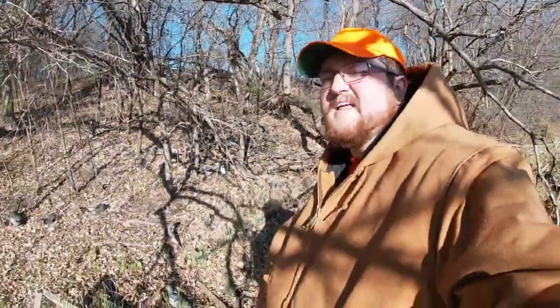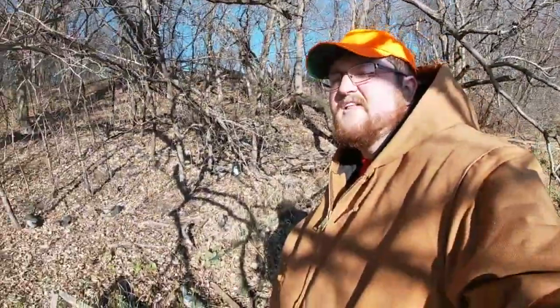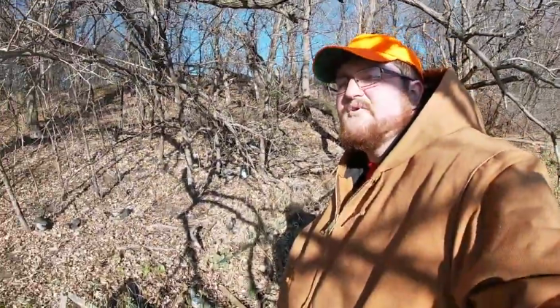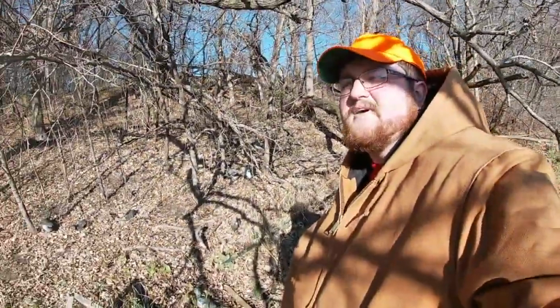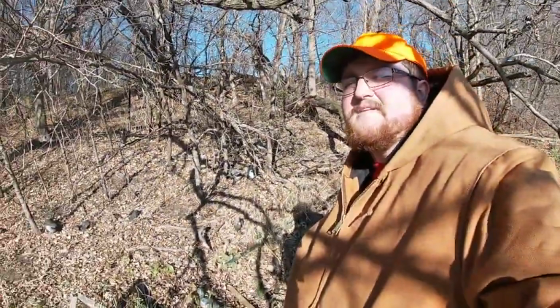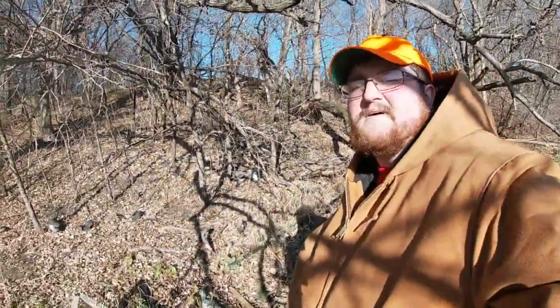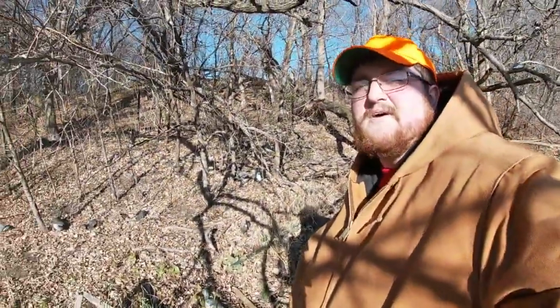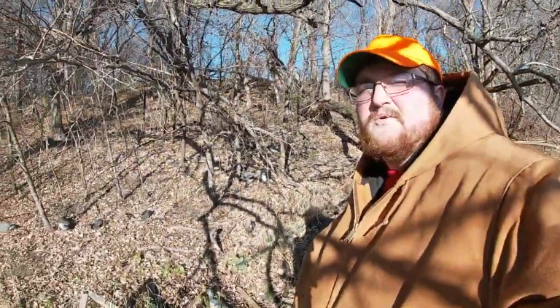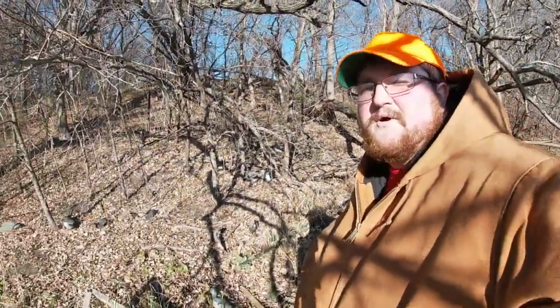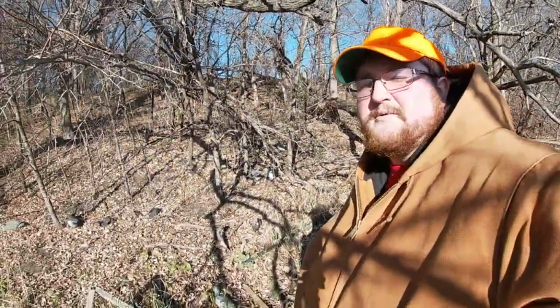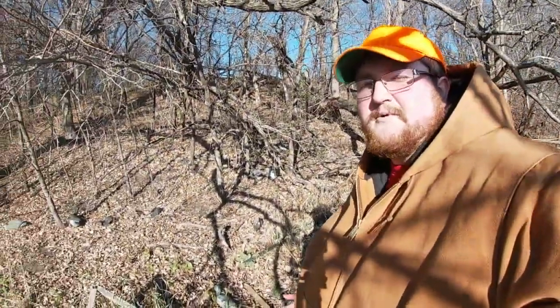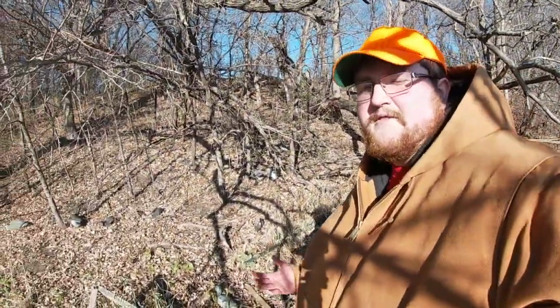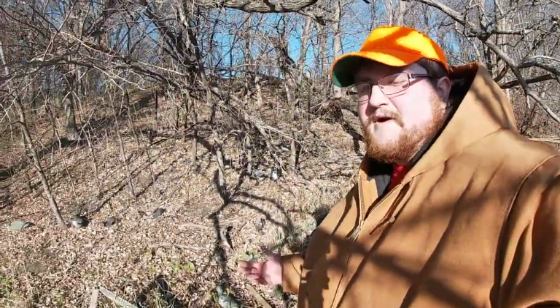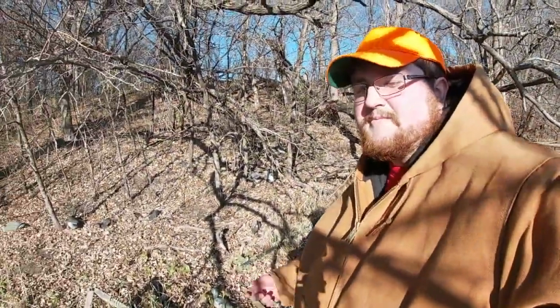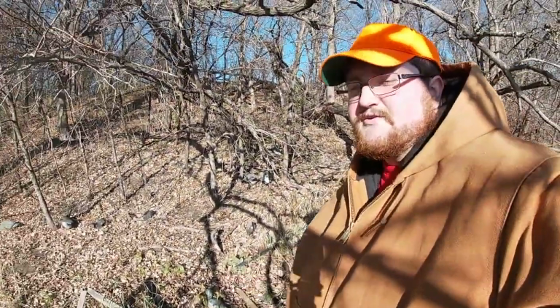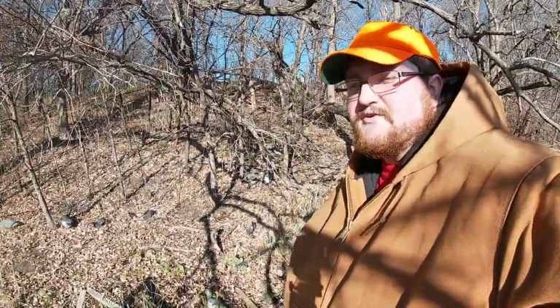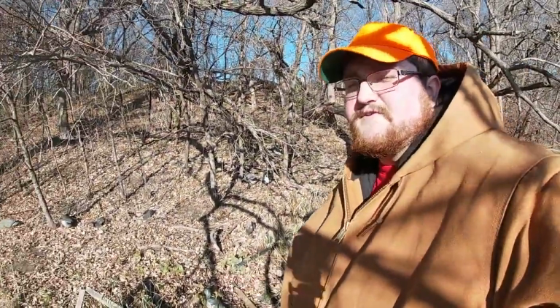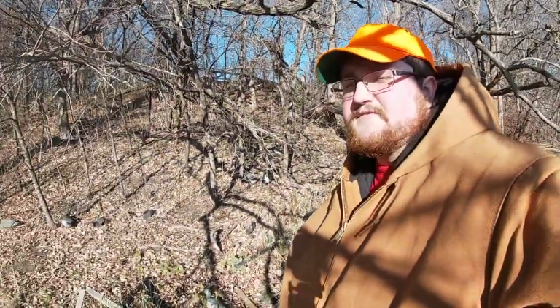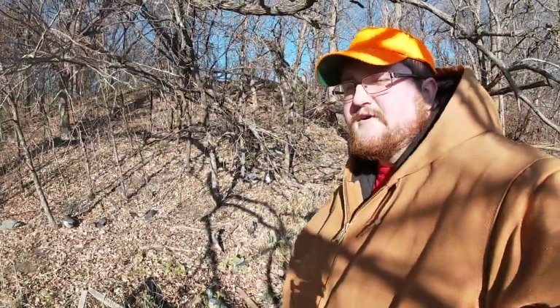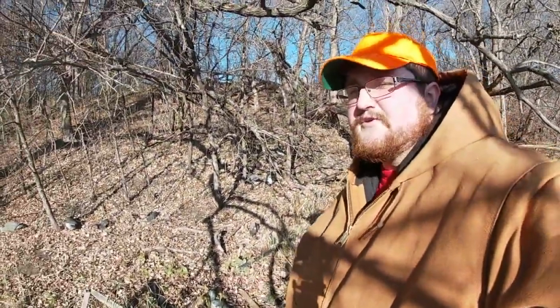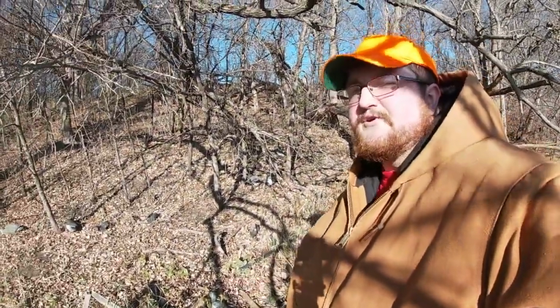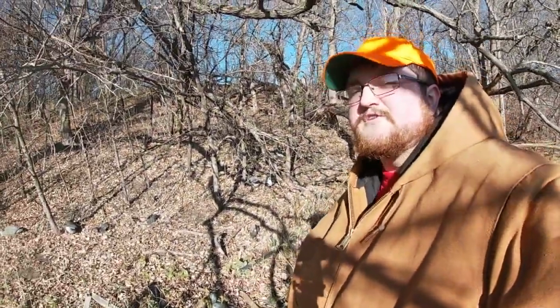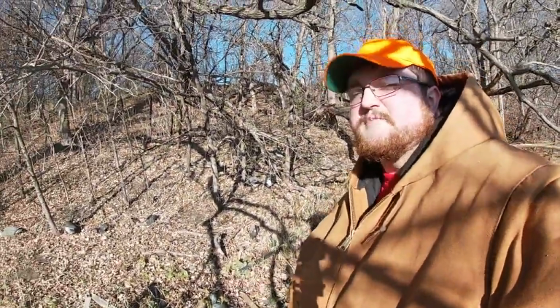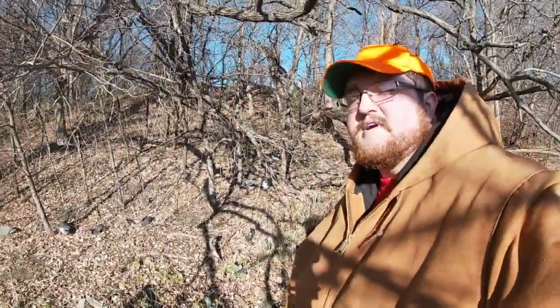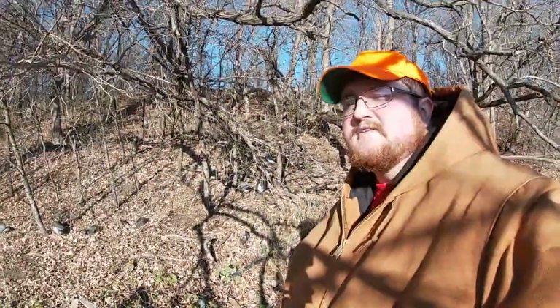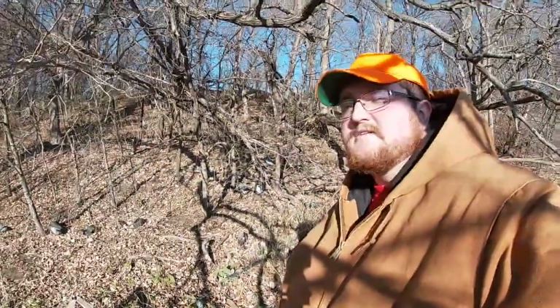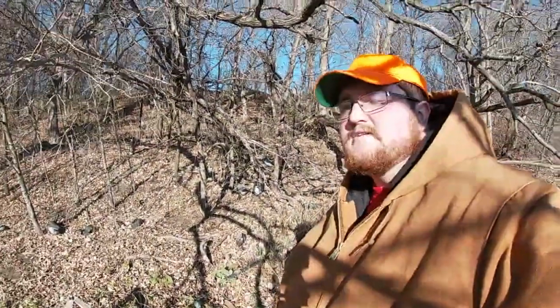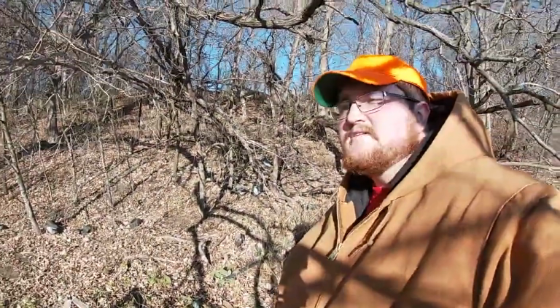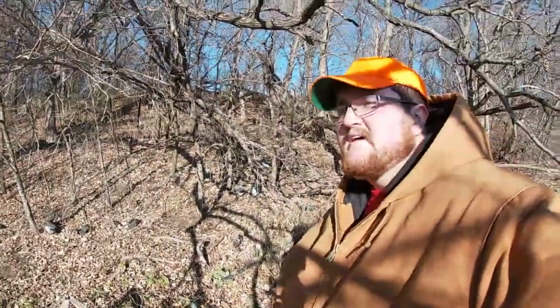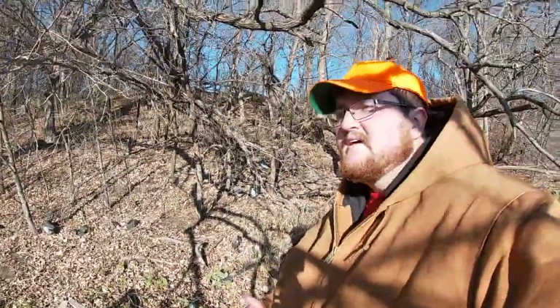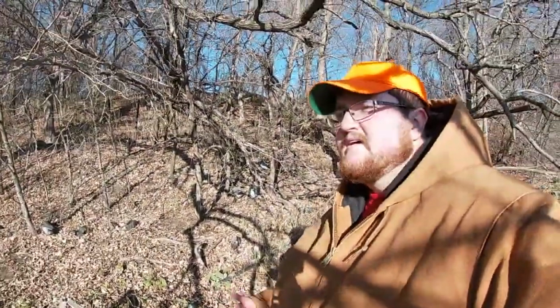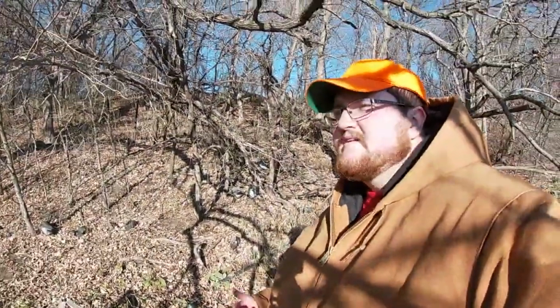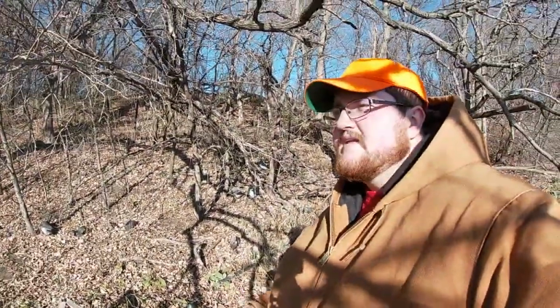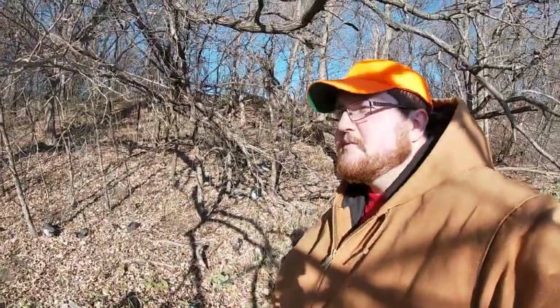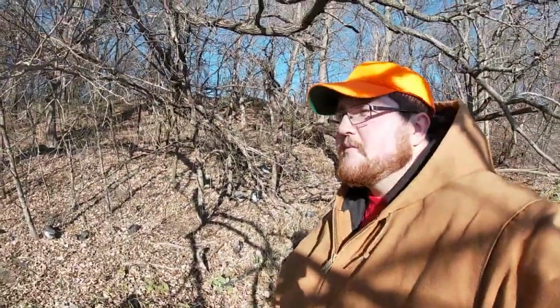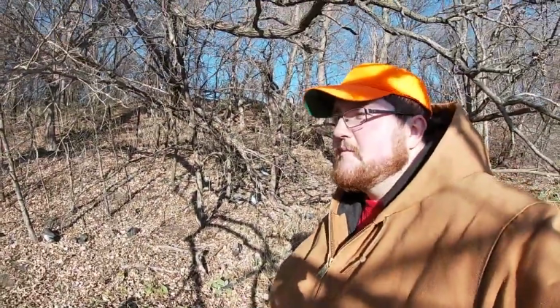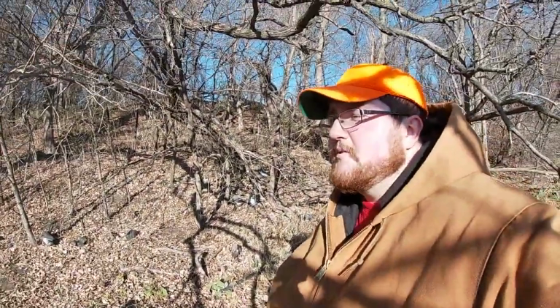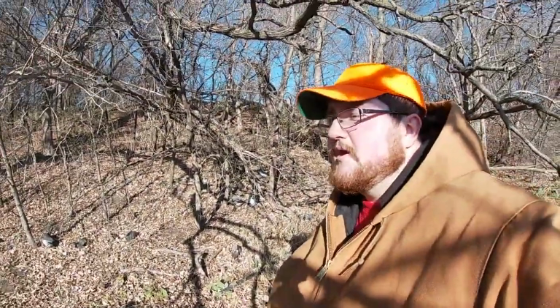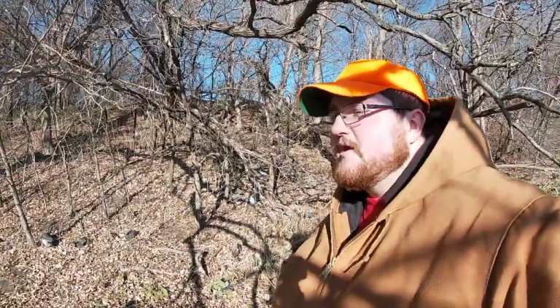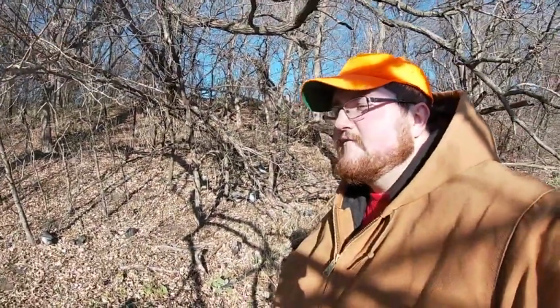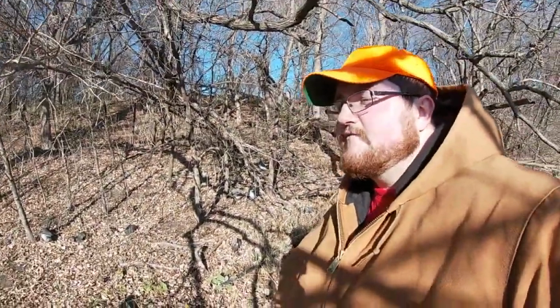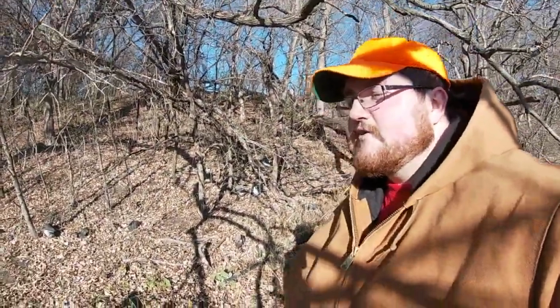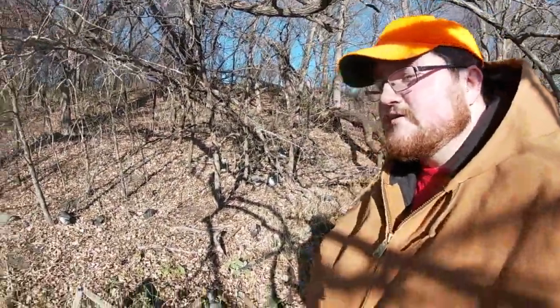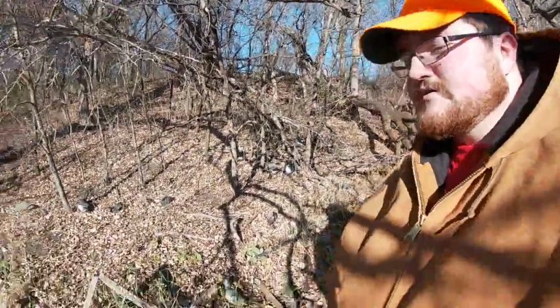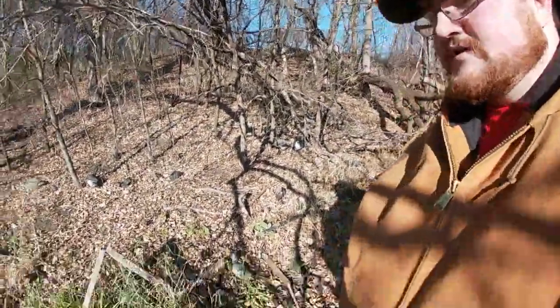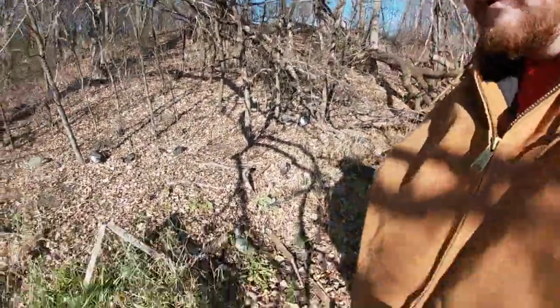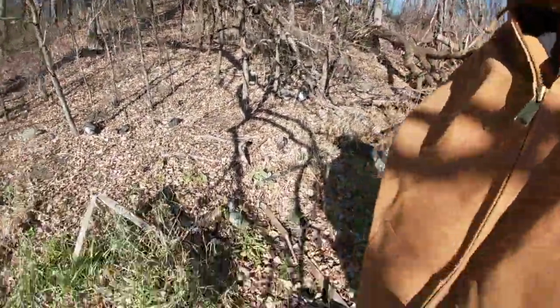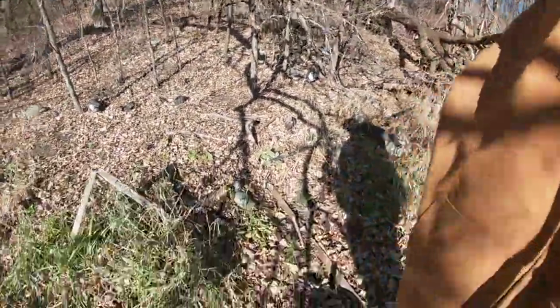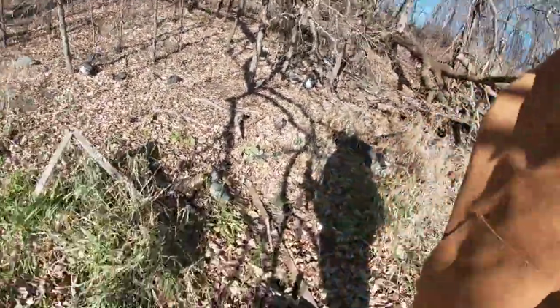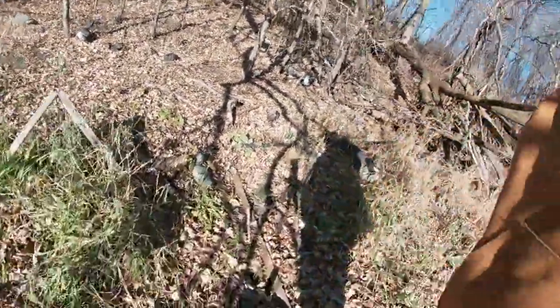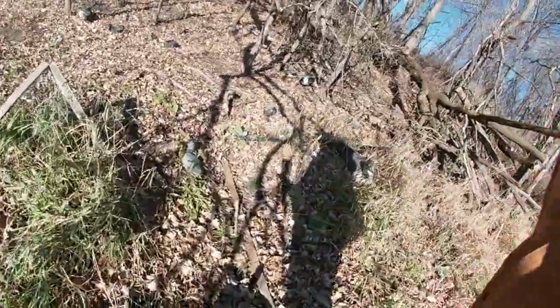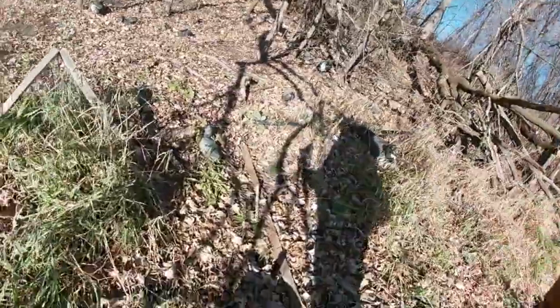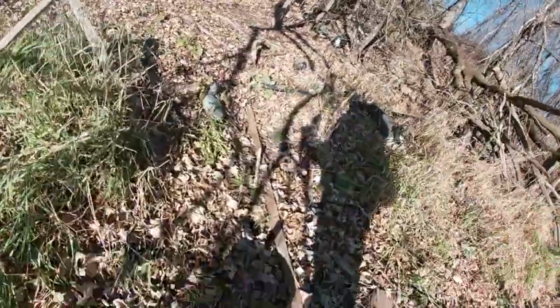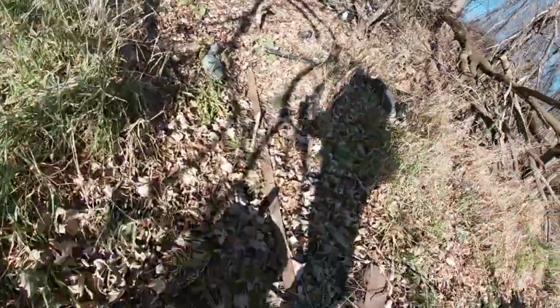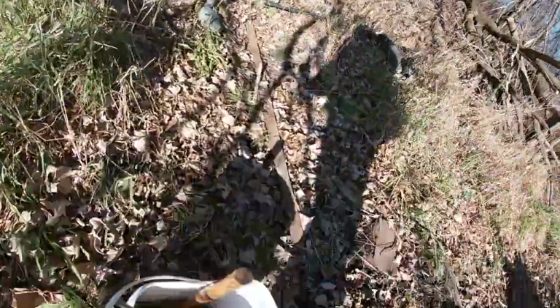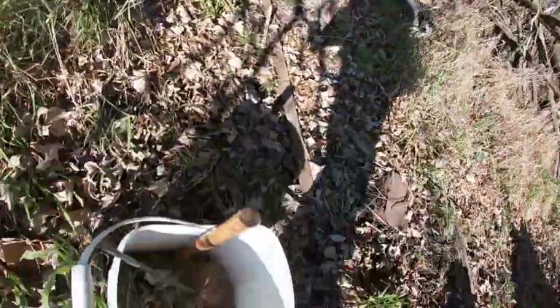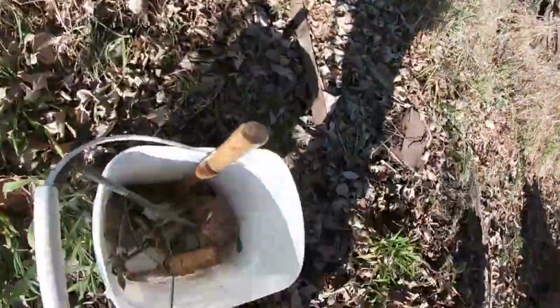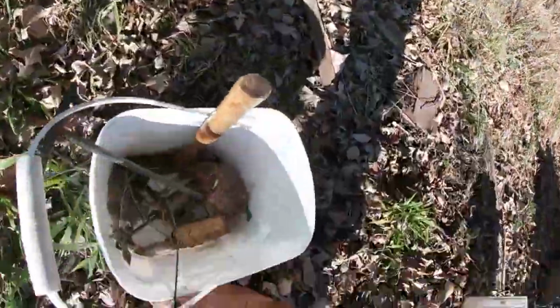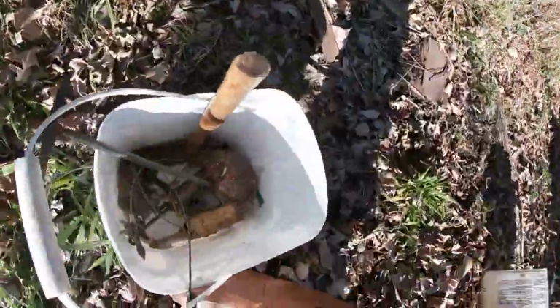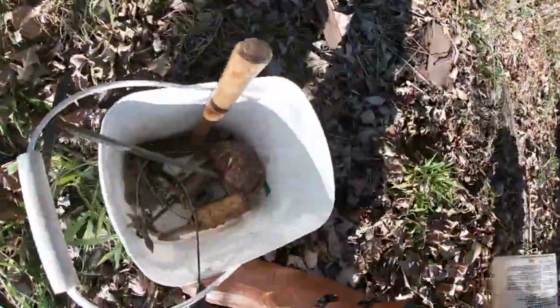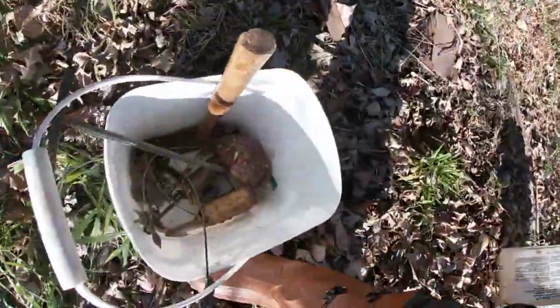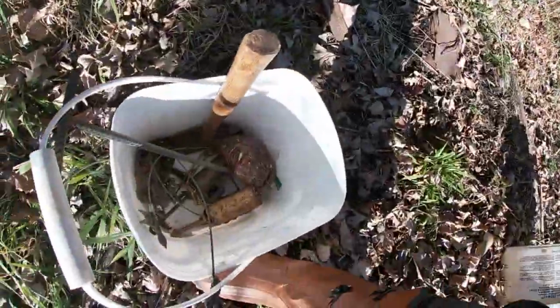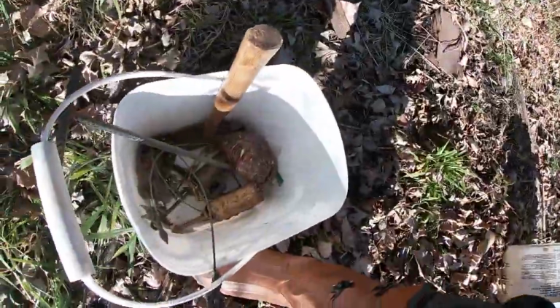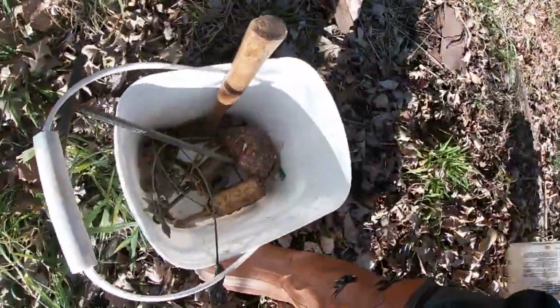Hello all. Welcome to another episode of Outdoor Experiences. Today we're going to be putting out our first dog-proof traps.